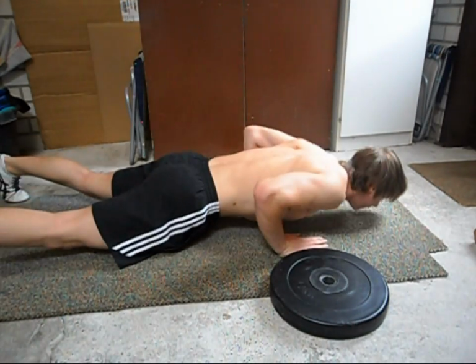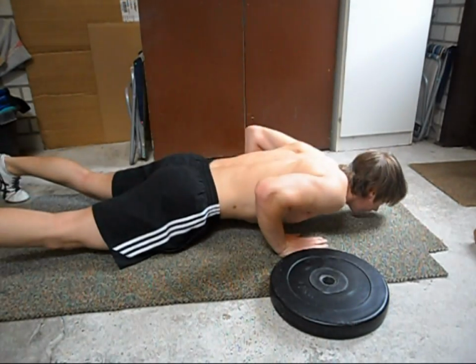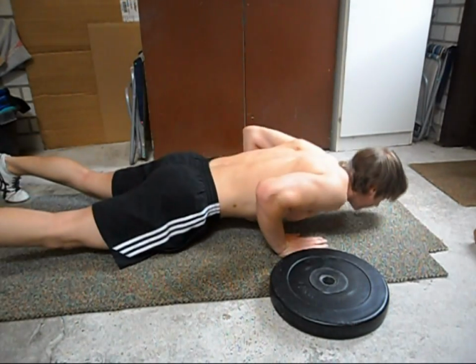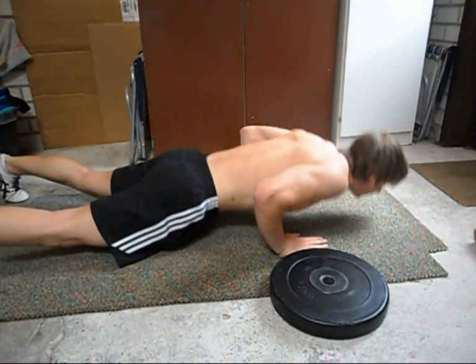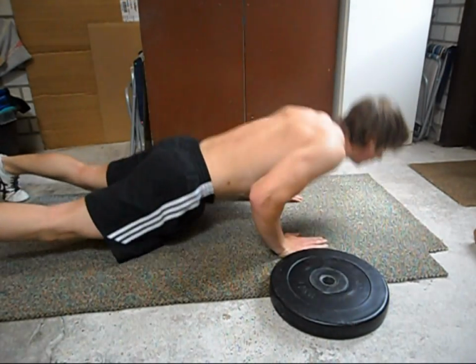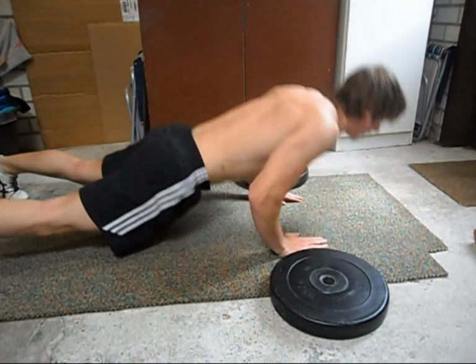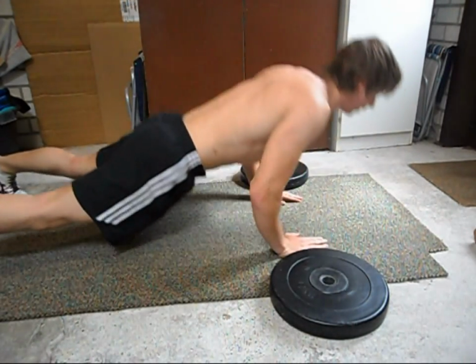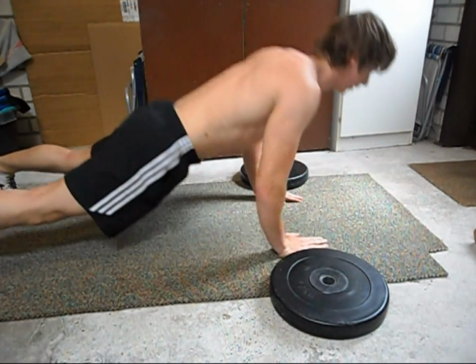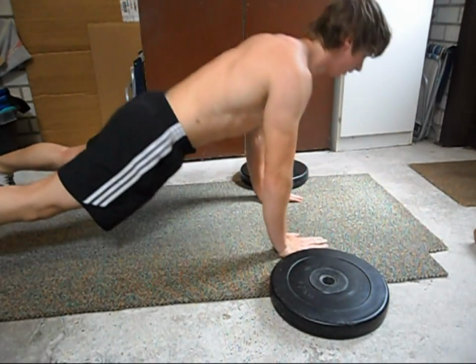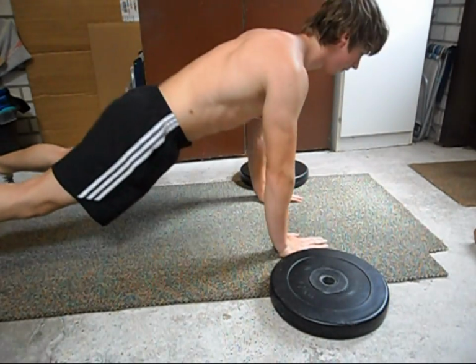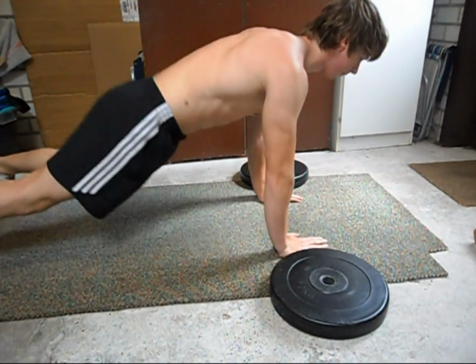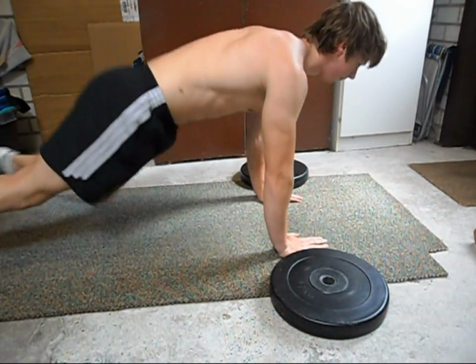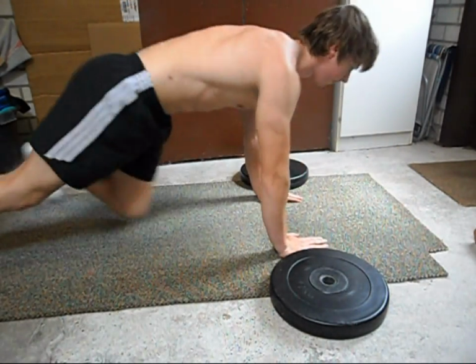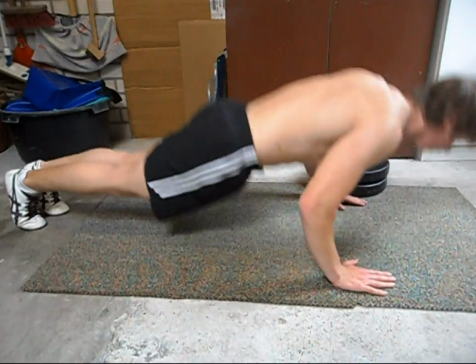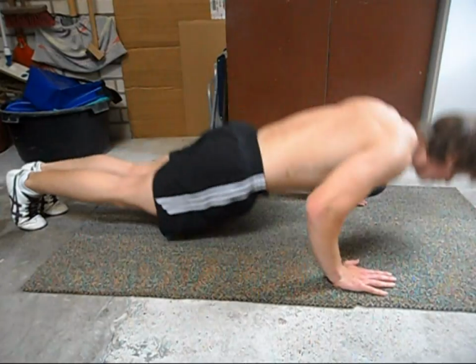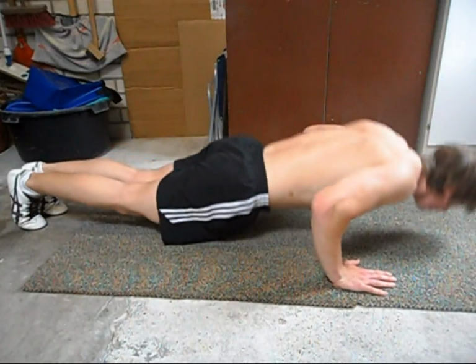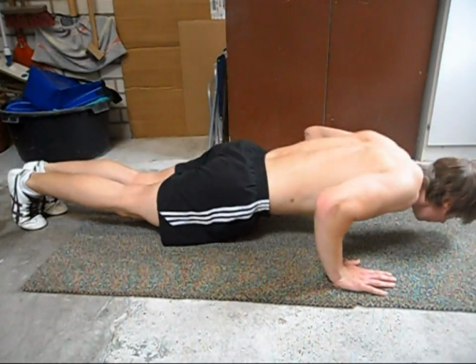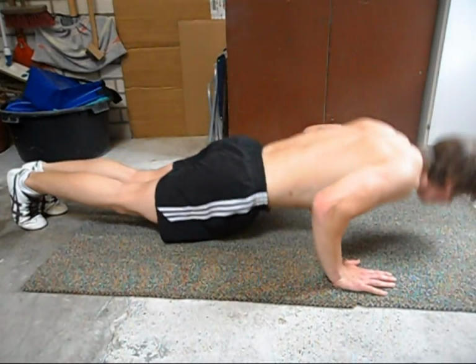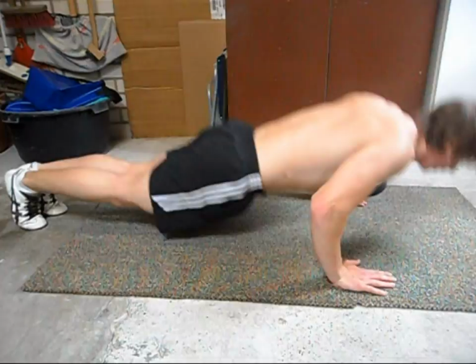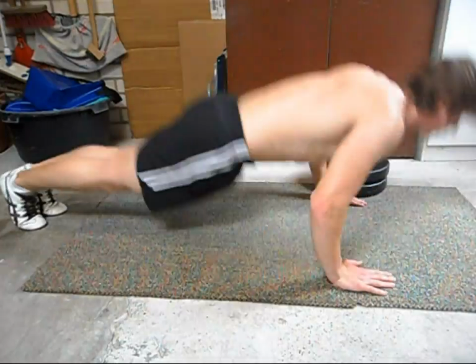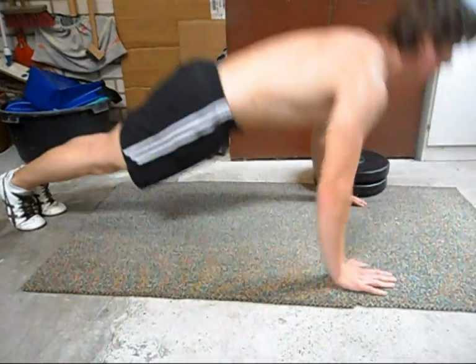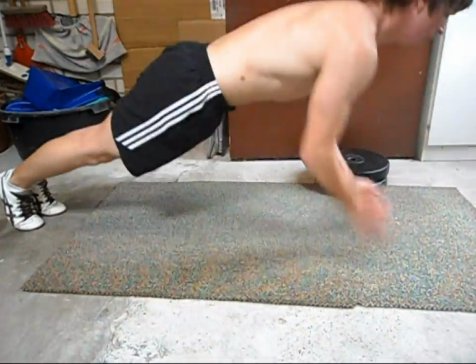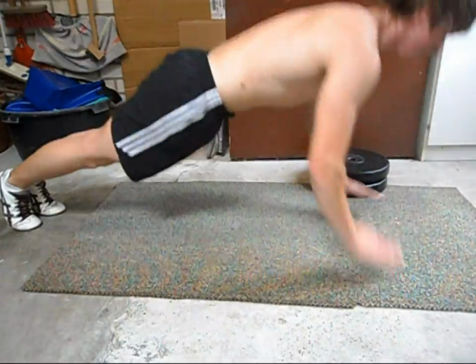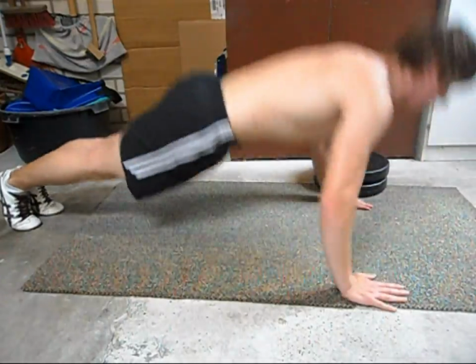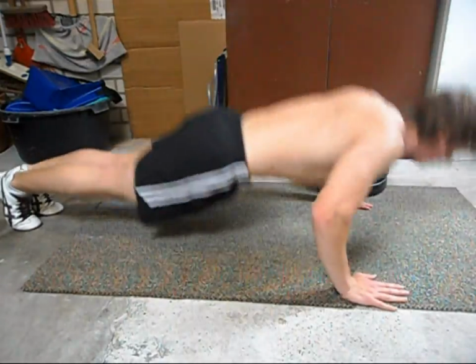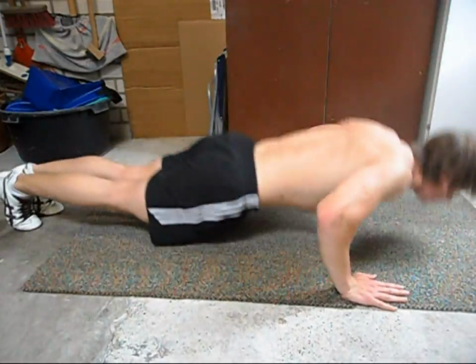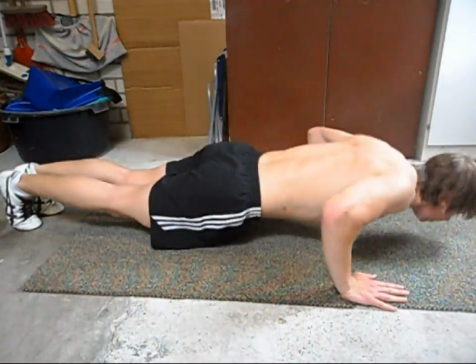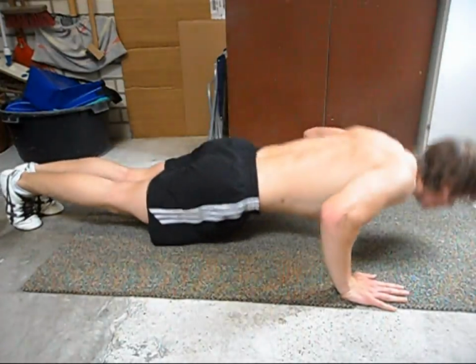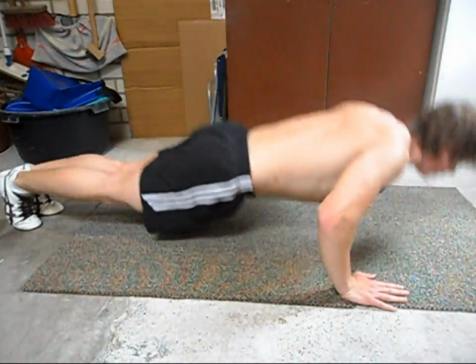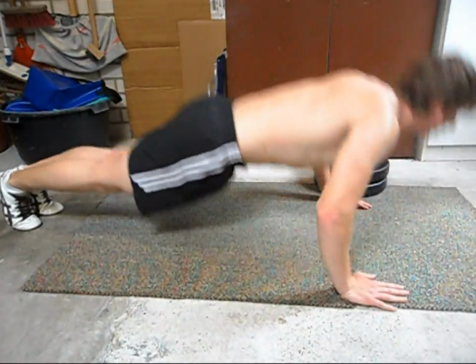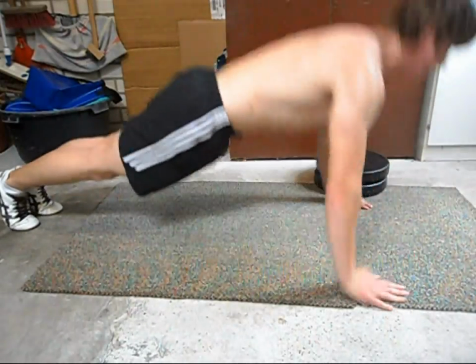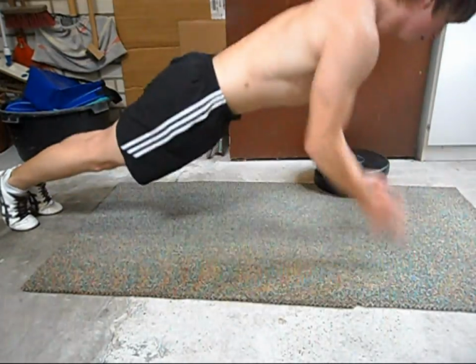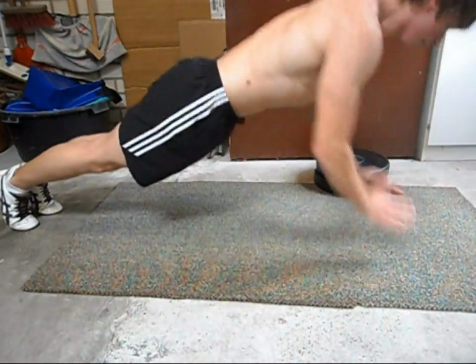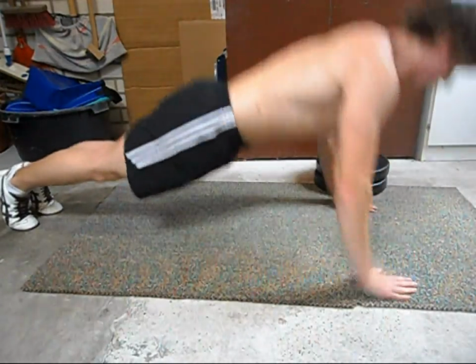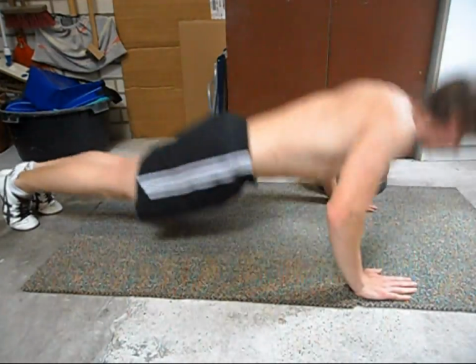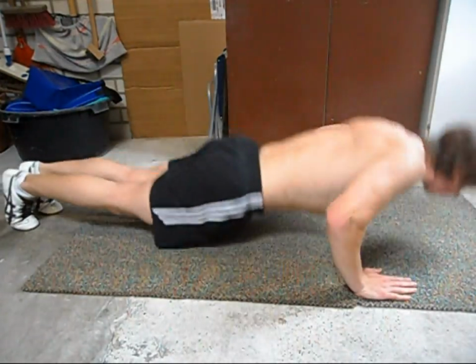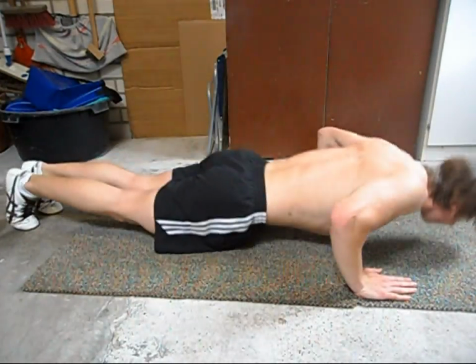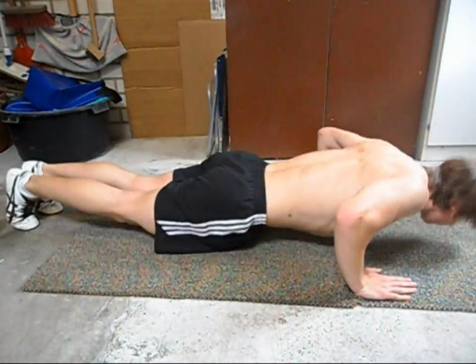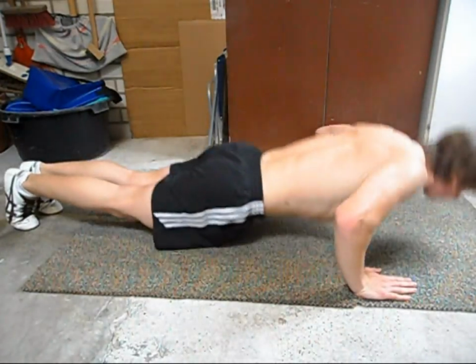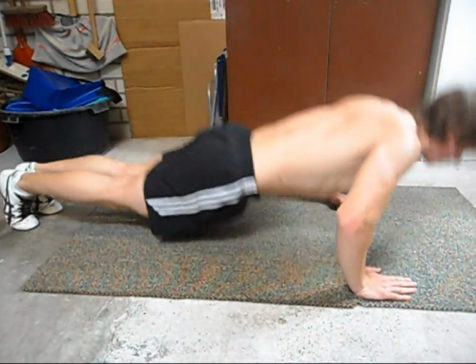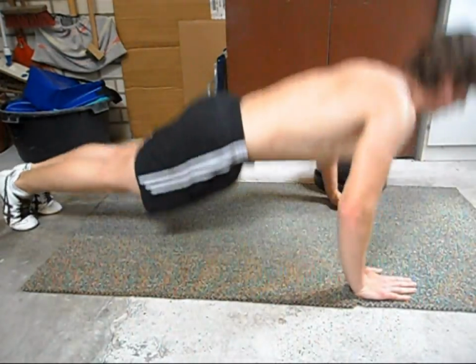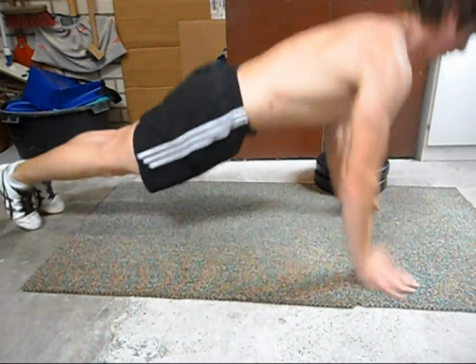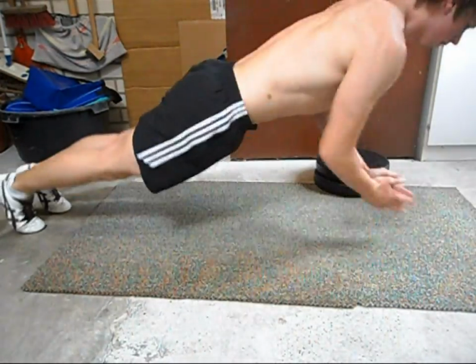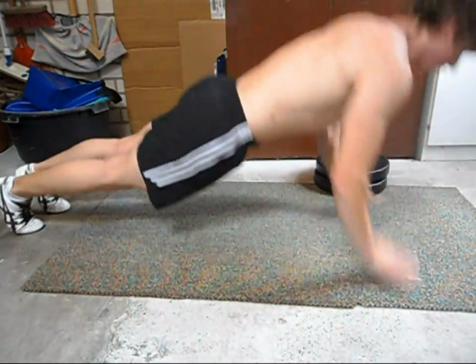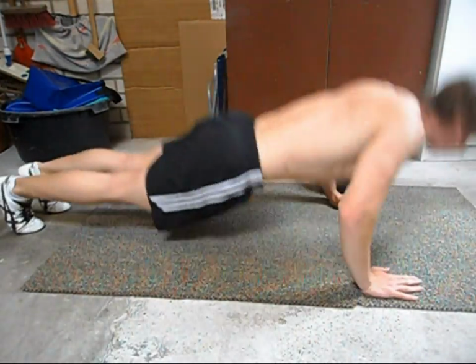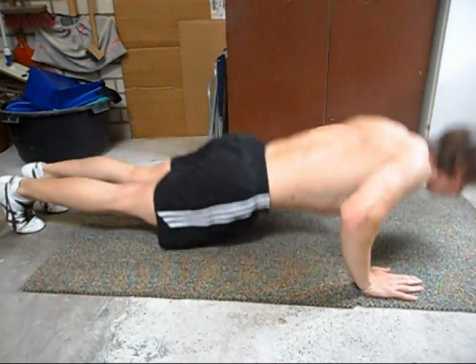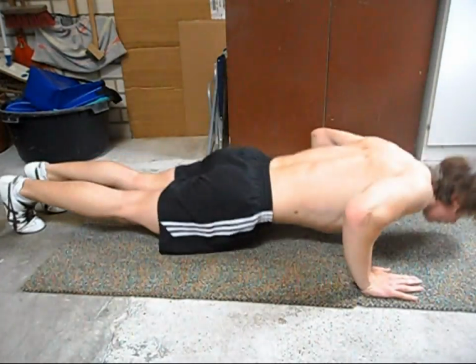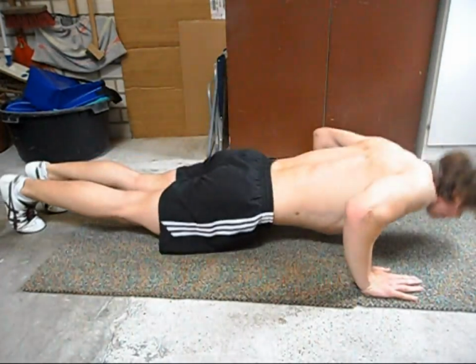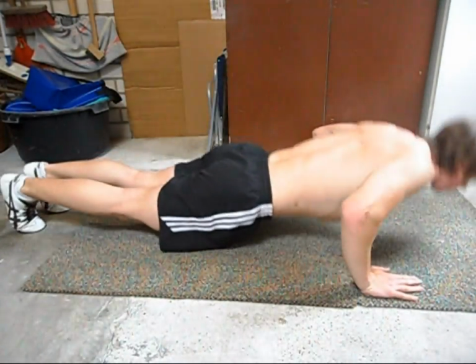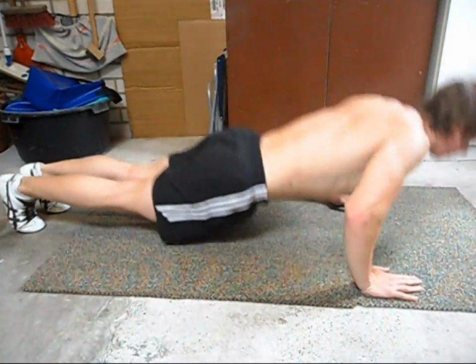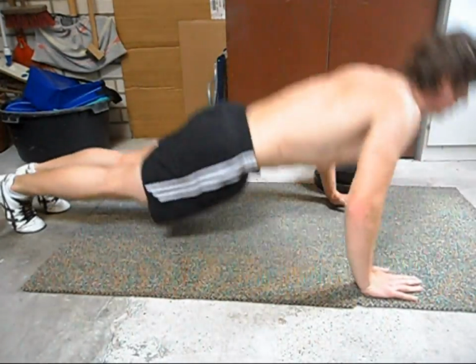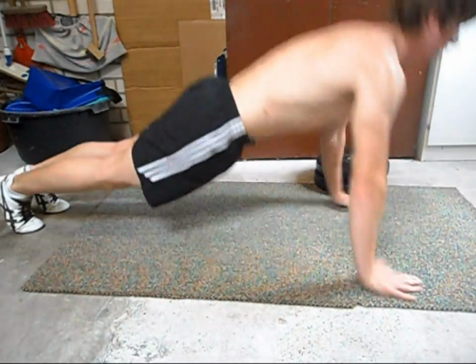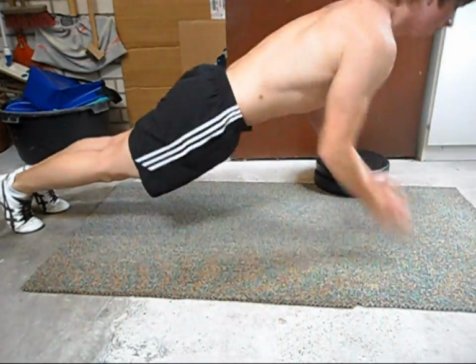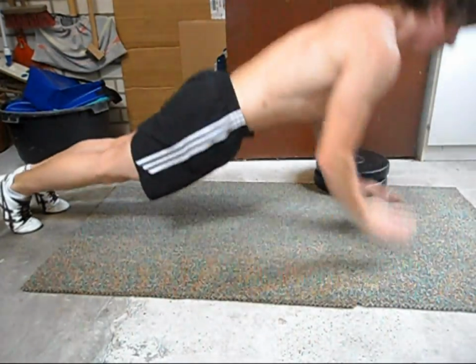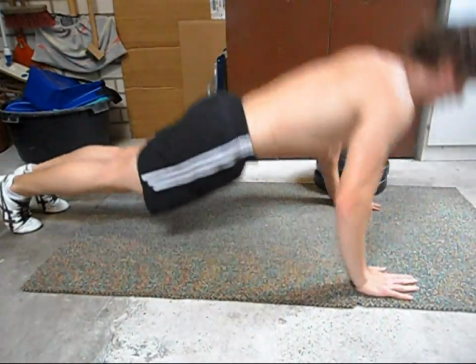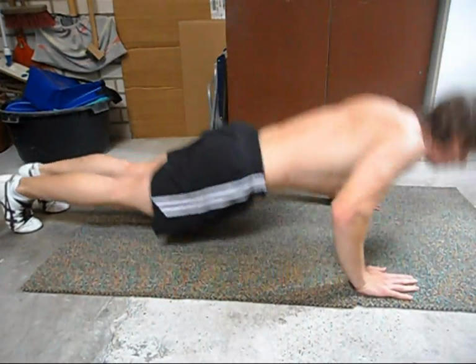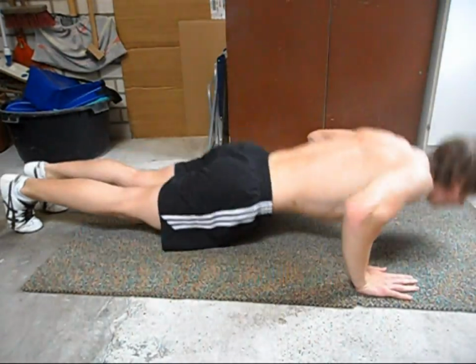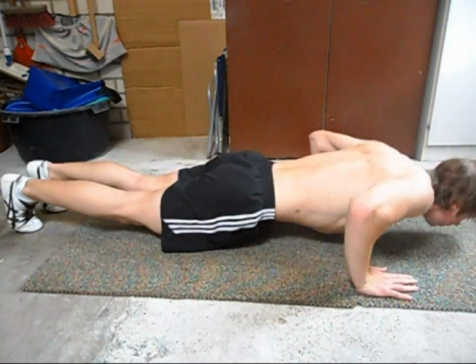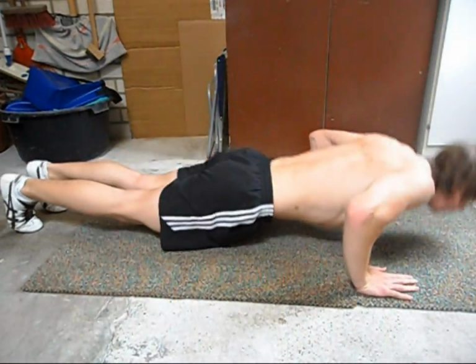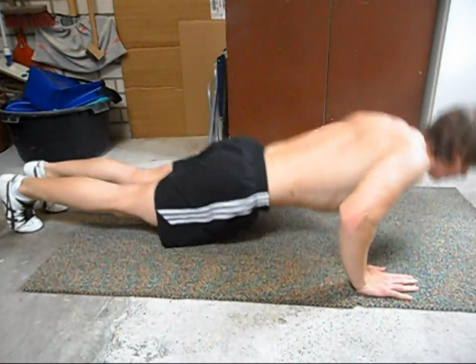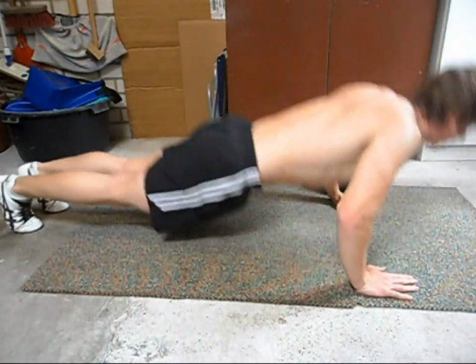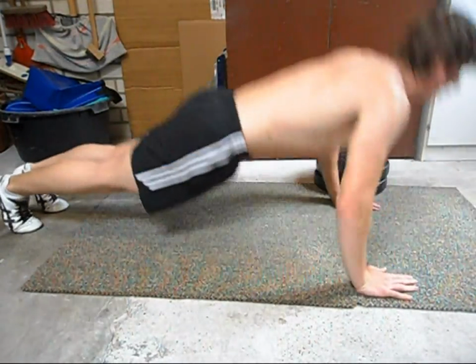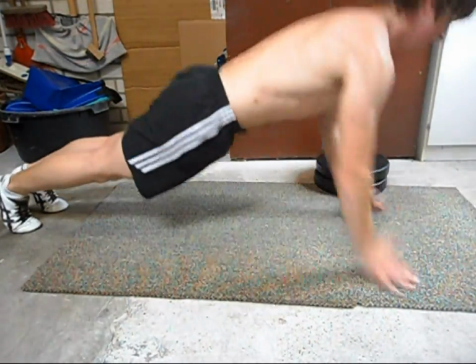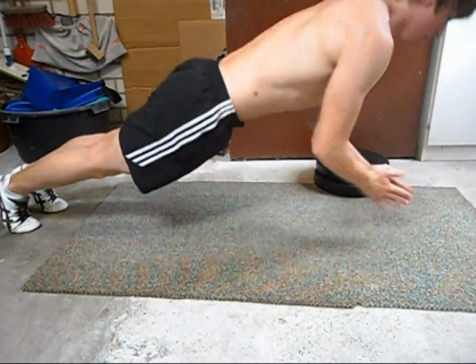Once you've mastered that skill you can do it on the floor like this and do as many repetitions as you can.